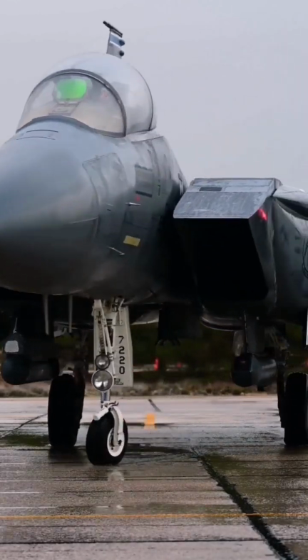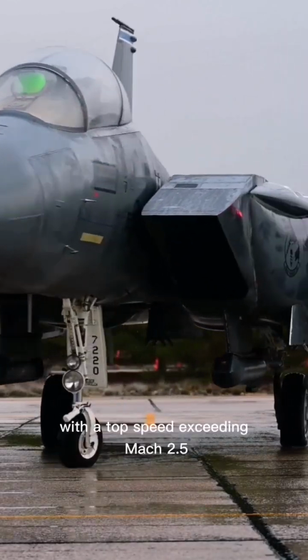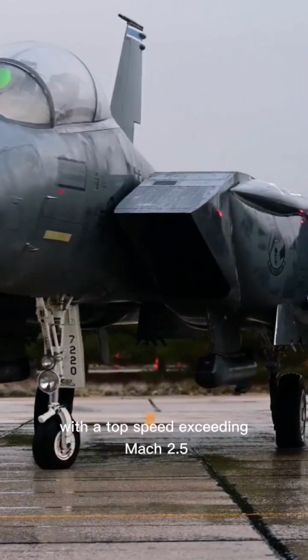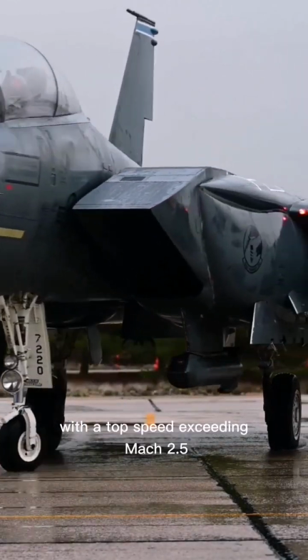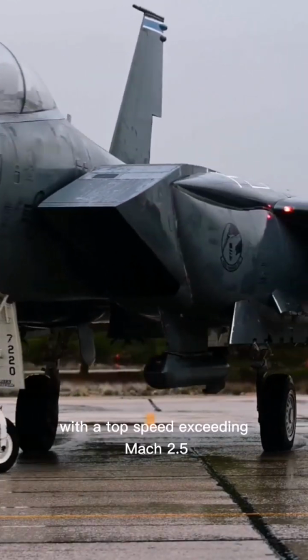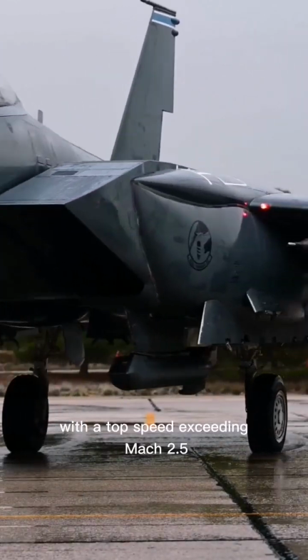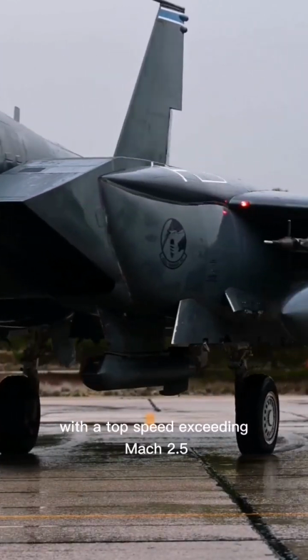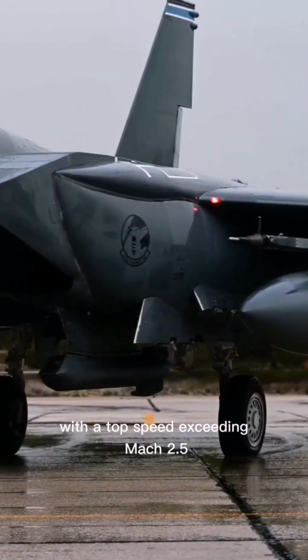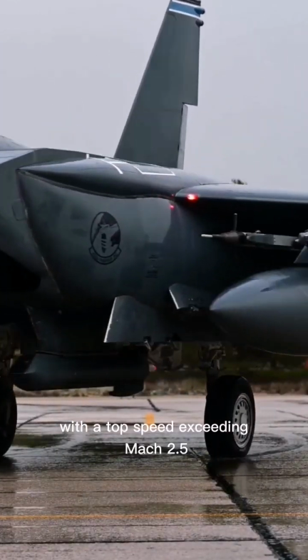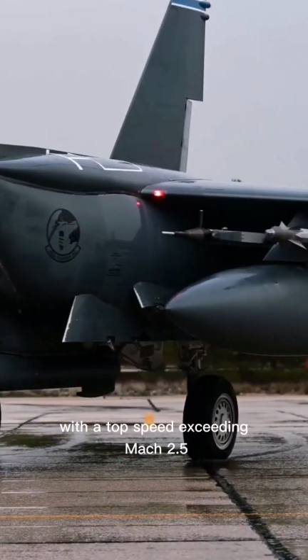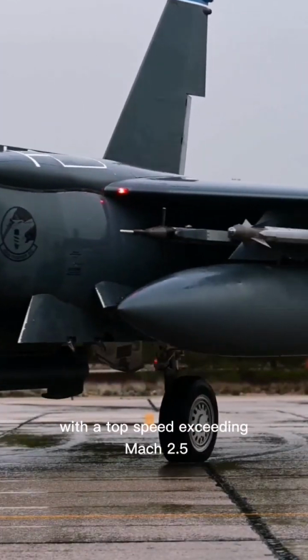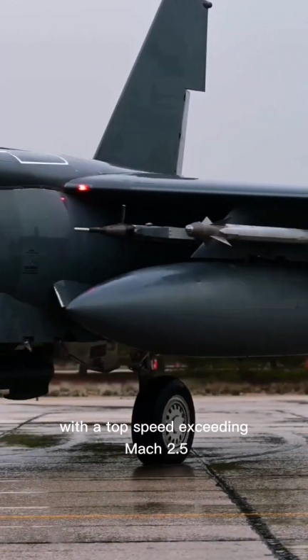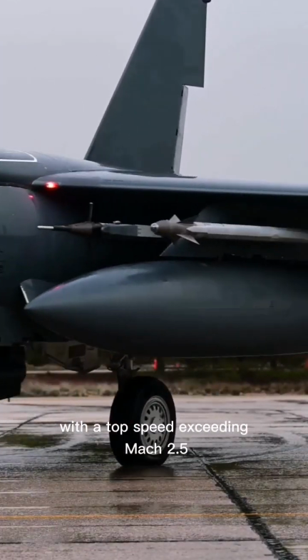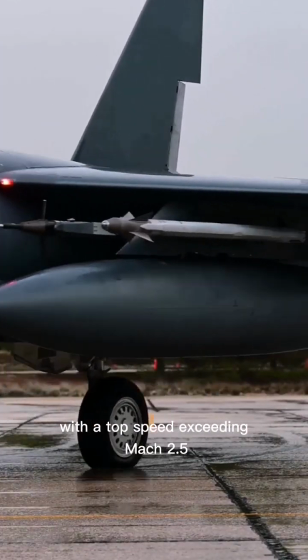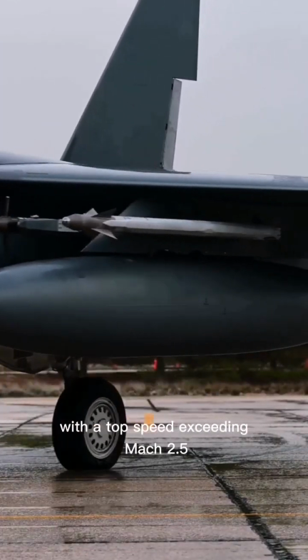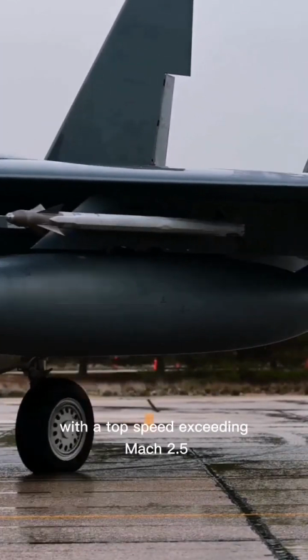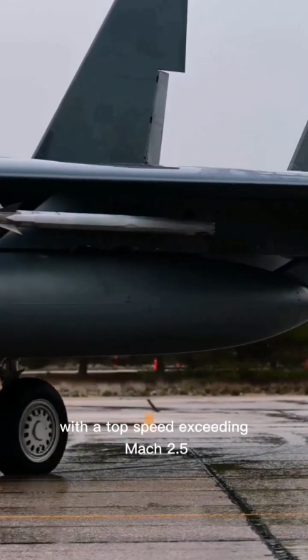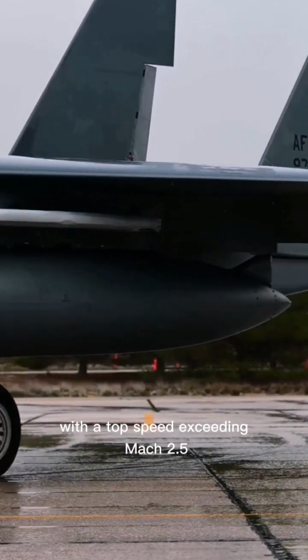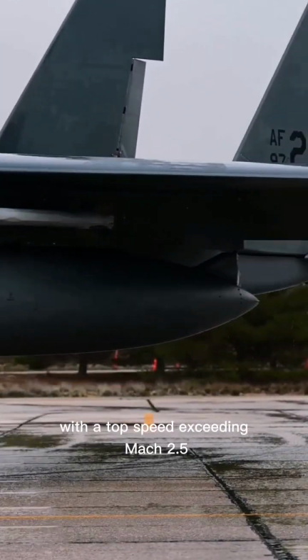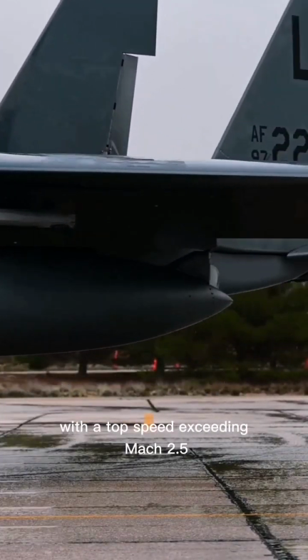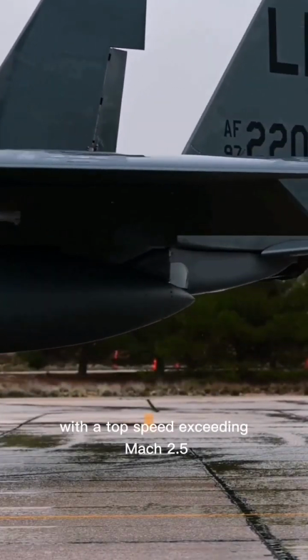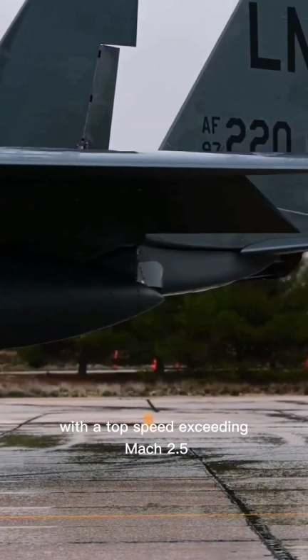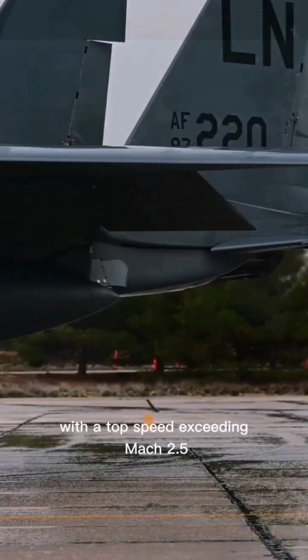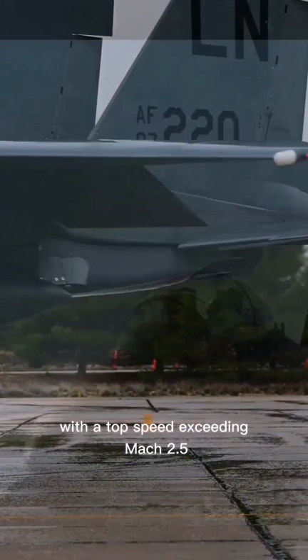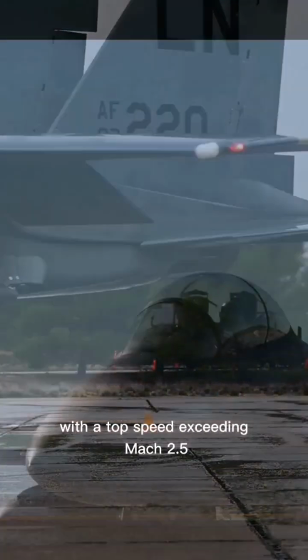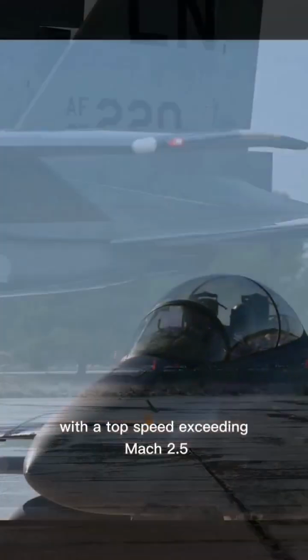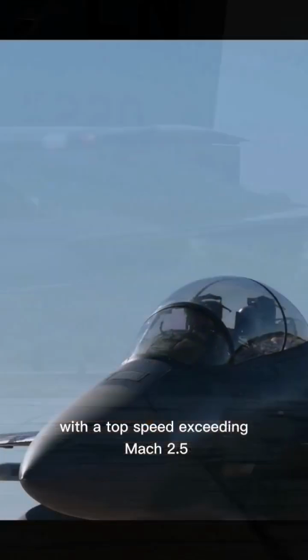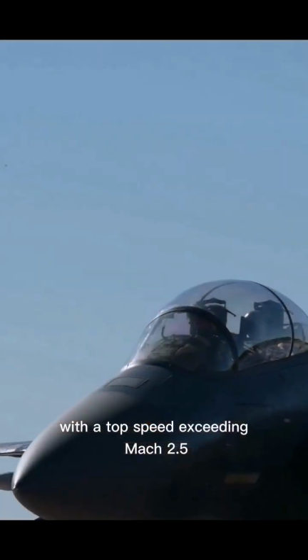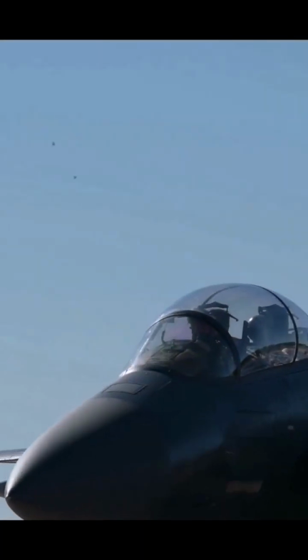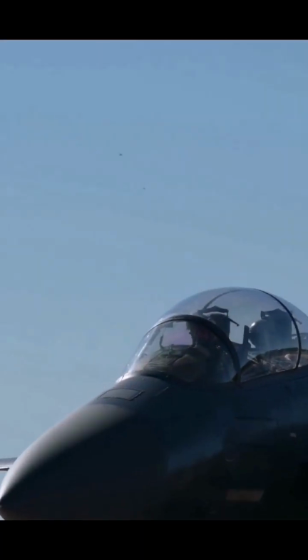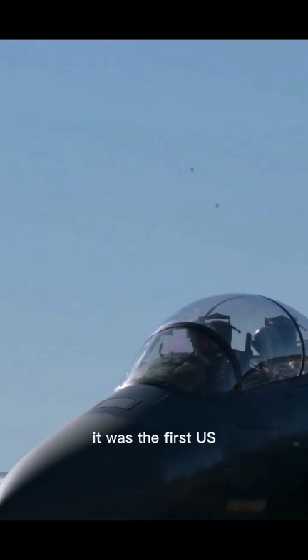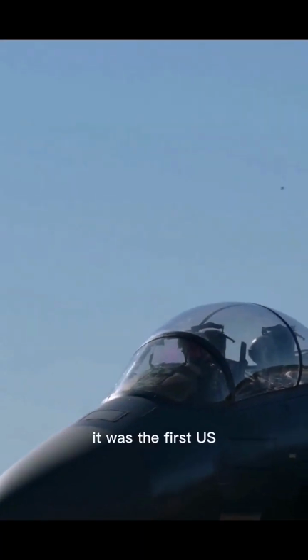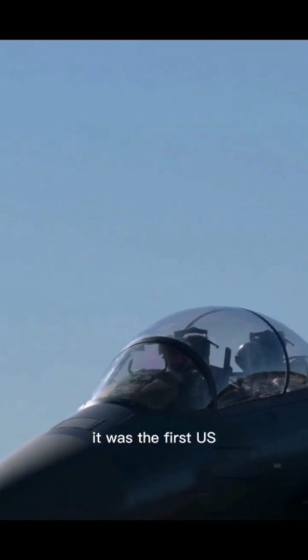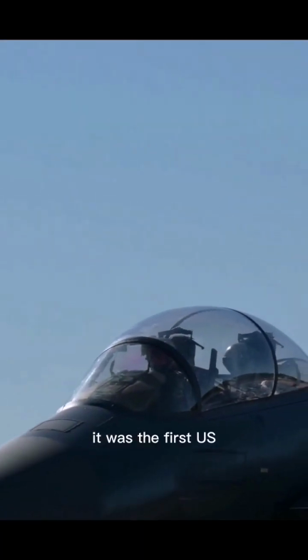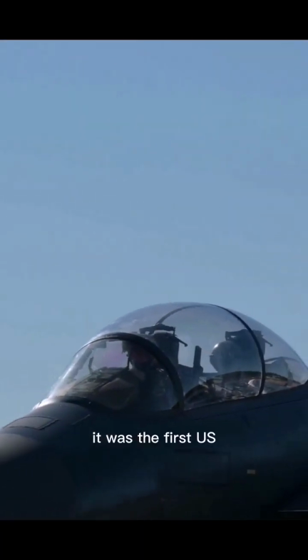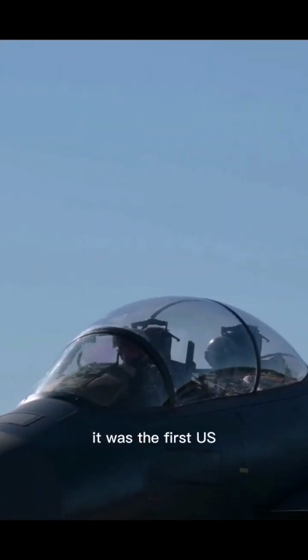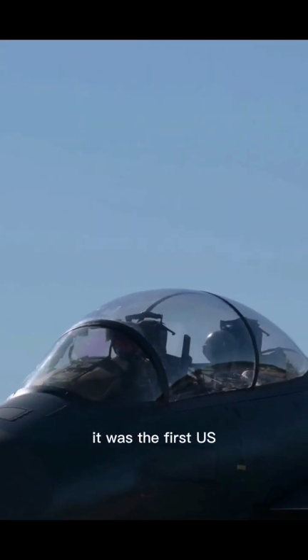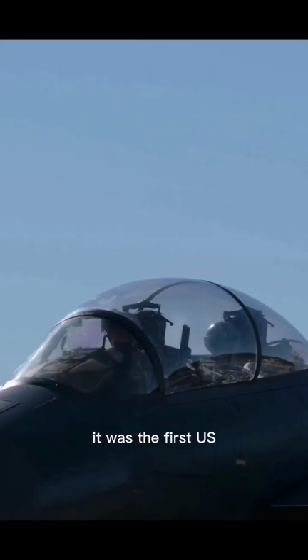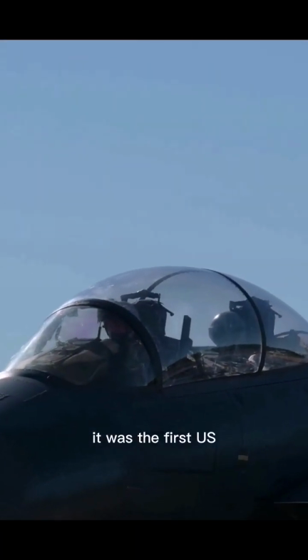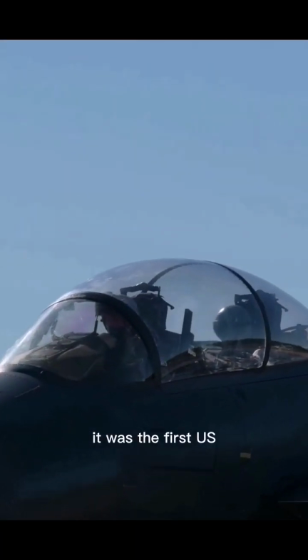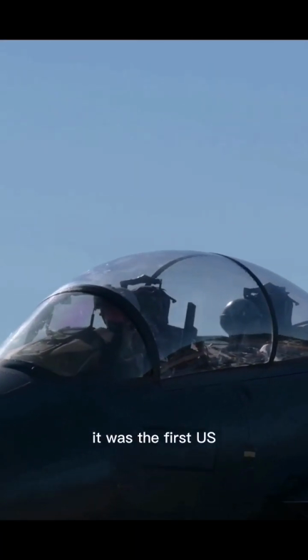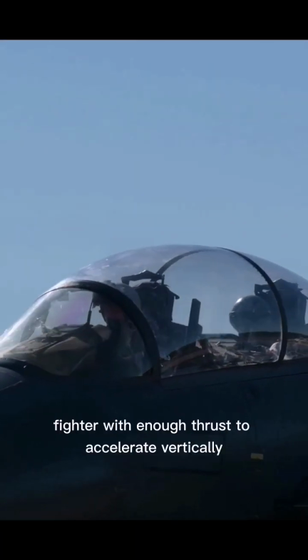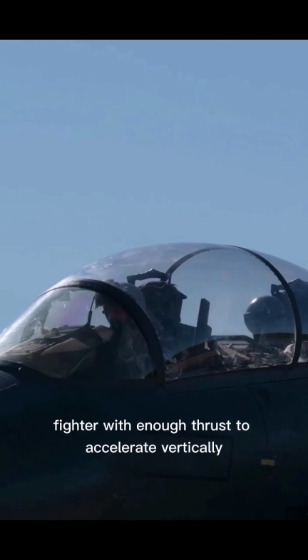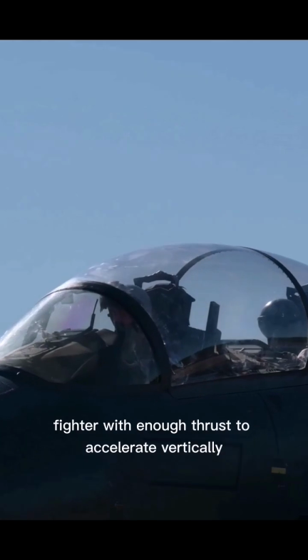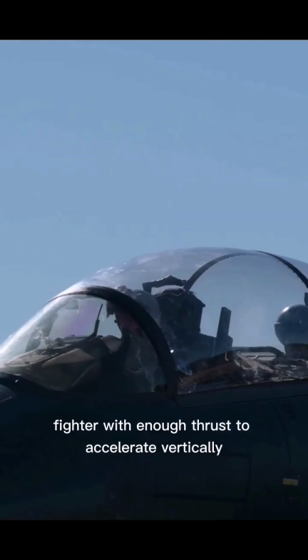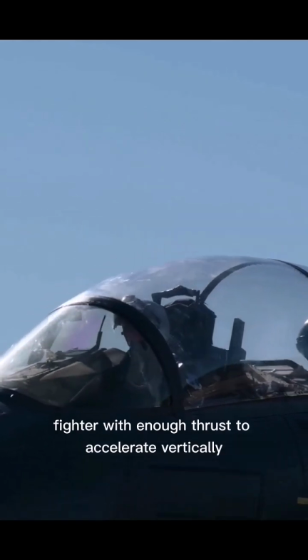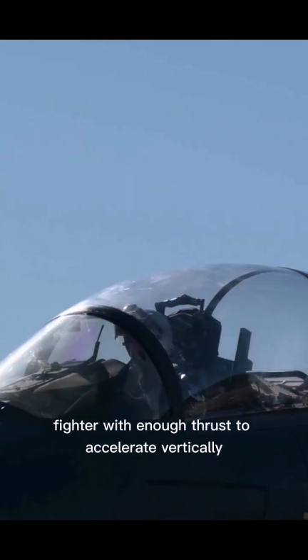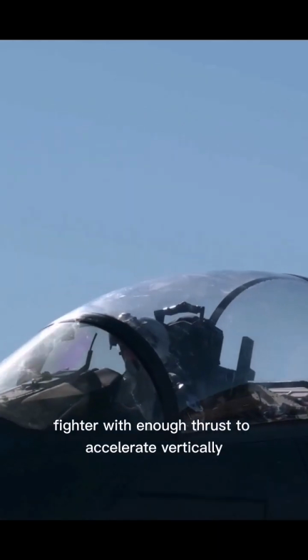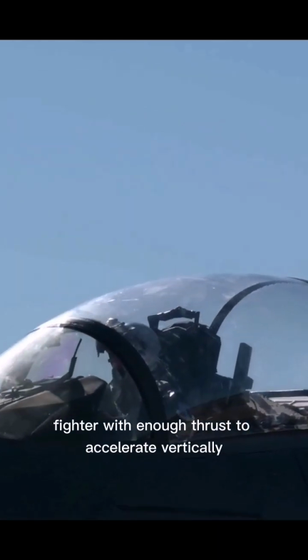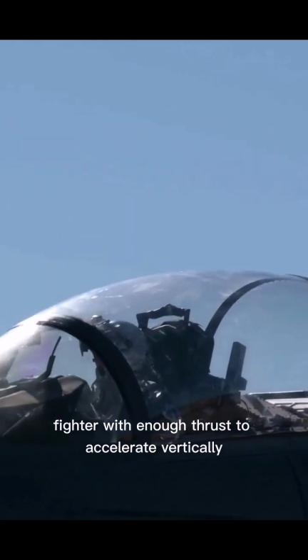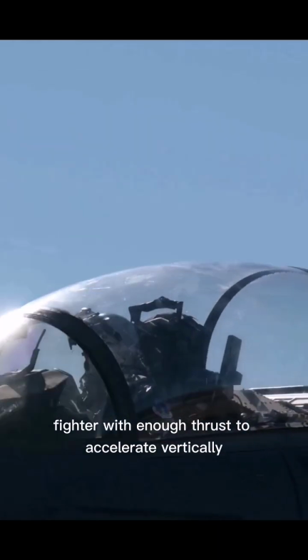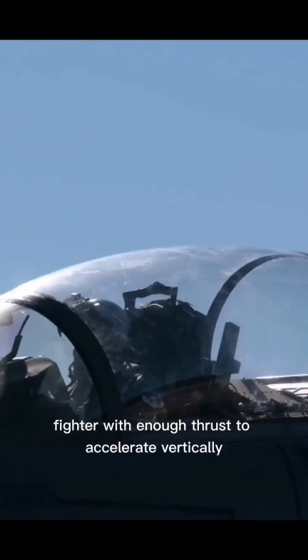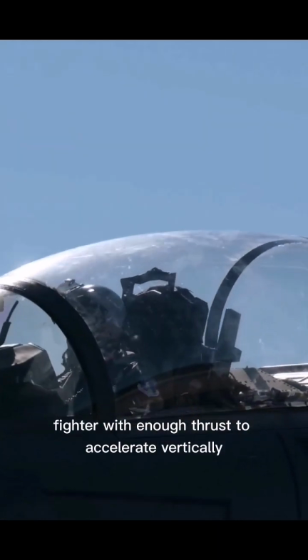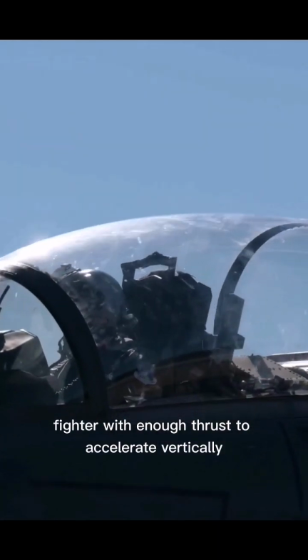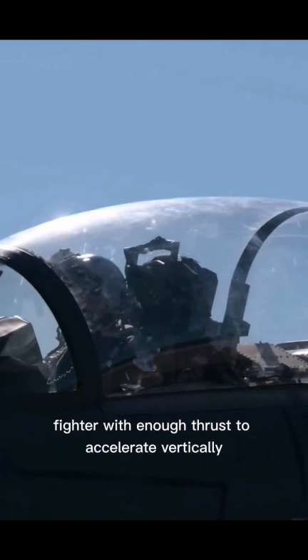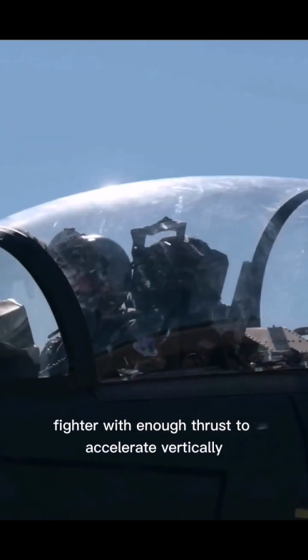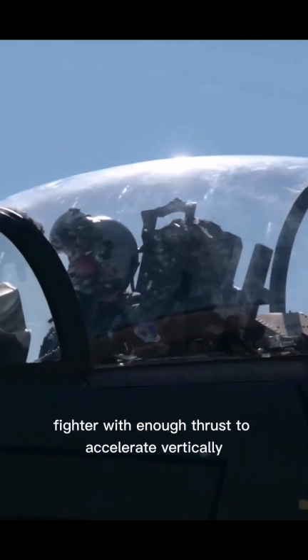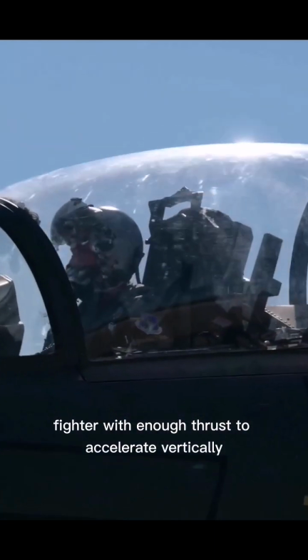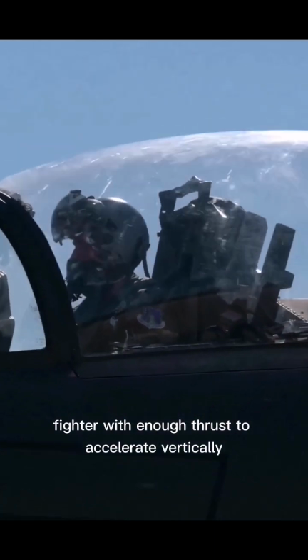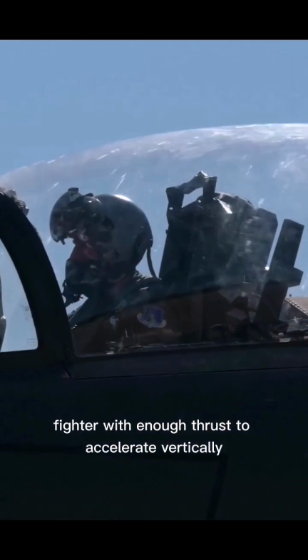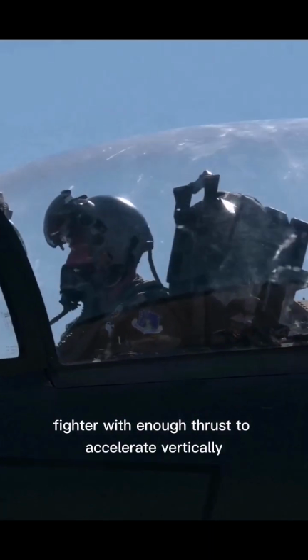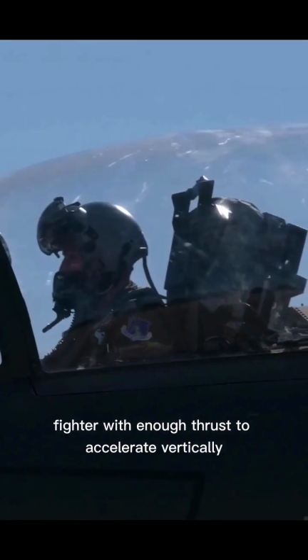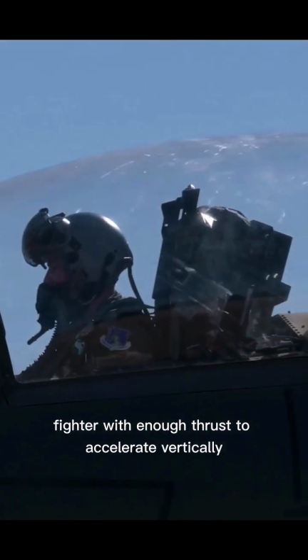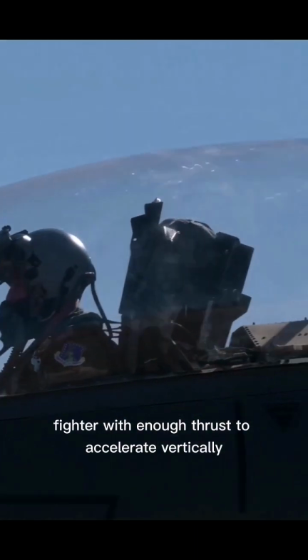With a top speed exceeding Mach 2.5, it was the first U.S. fighter with enough thrust to accelerate vertically.